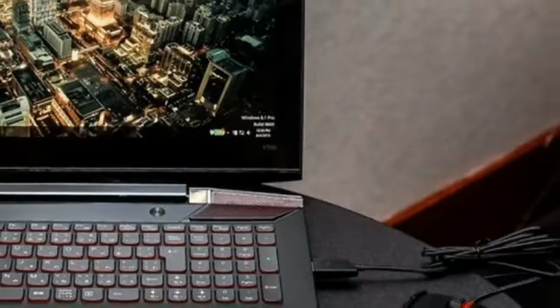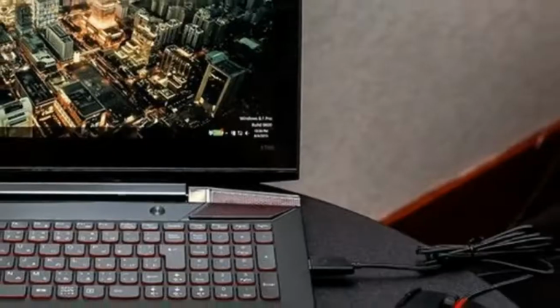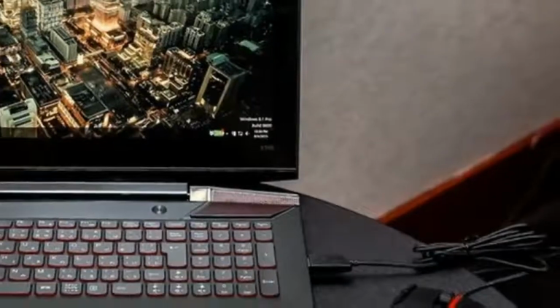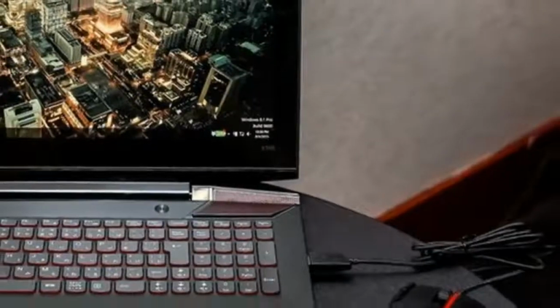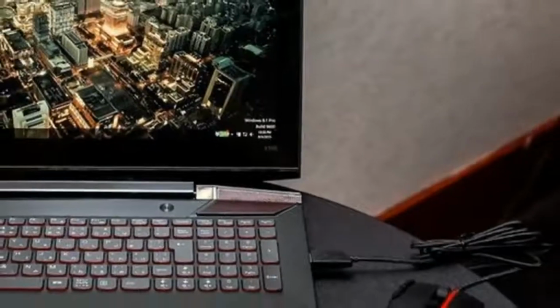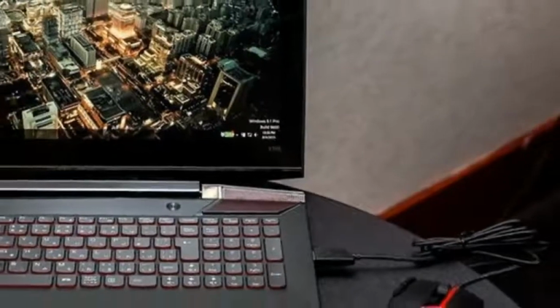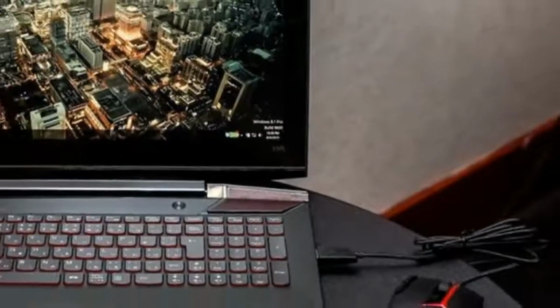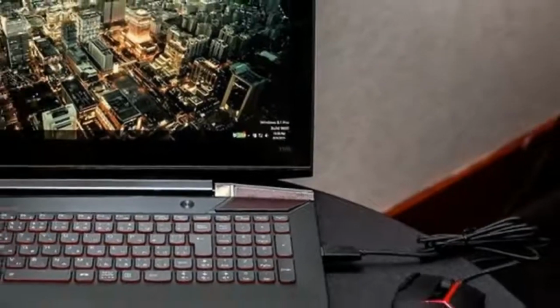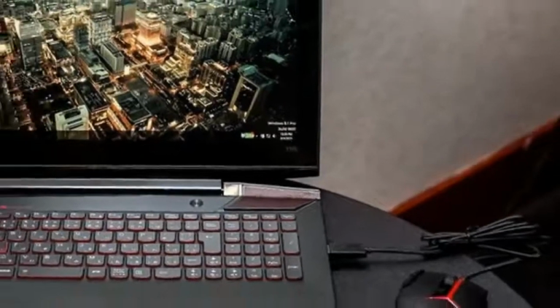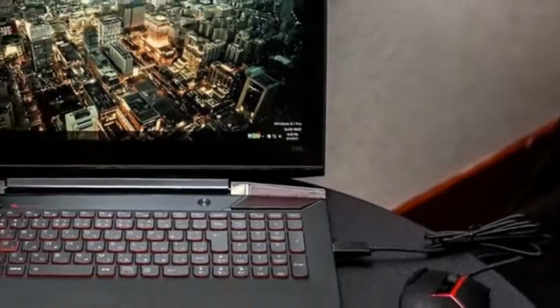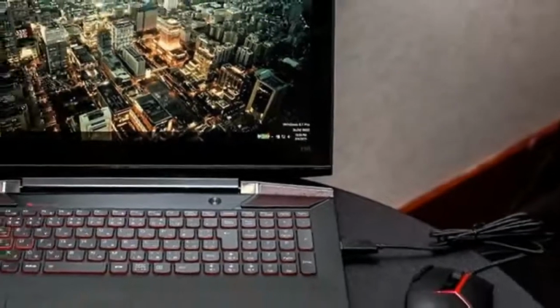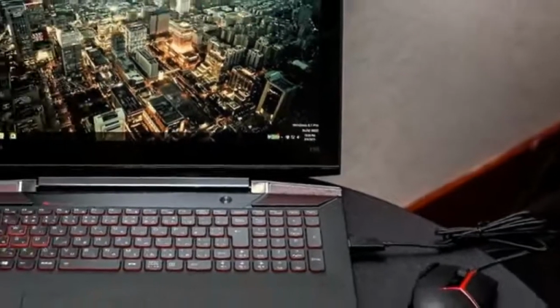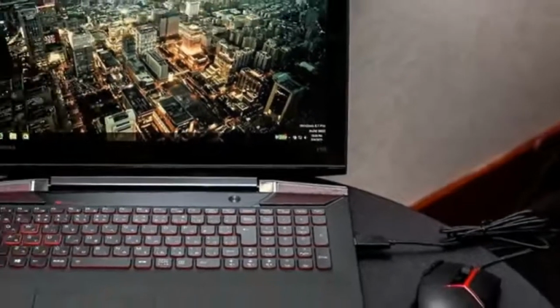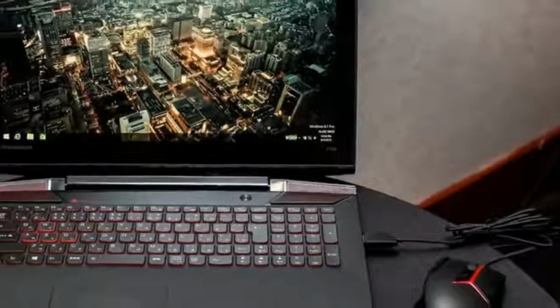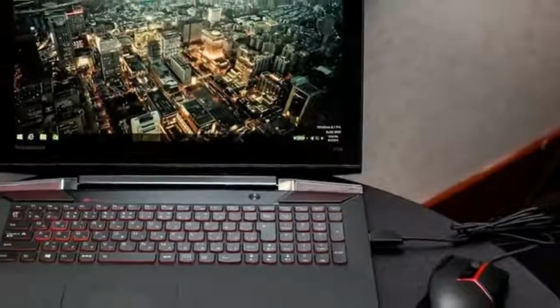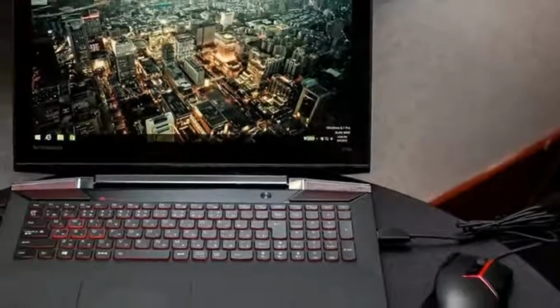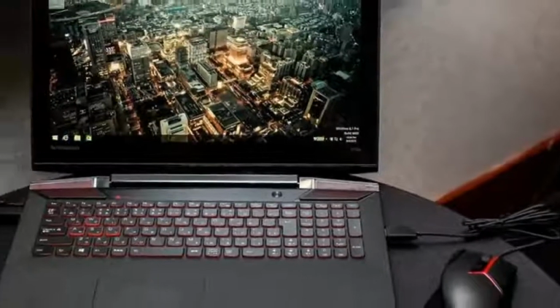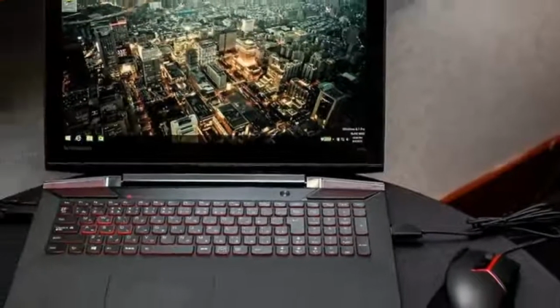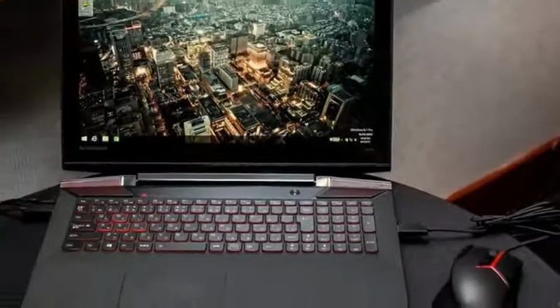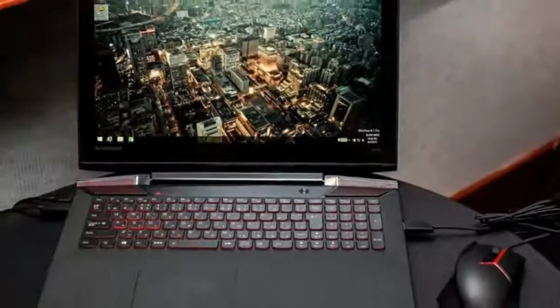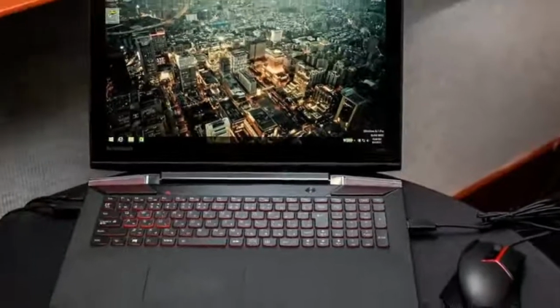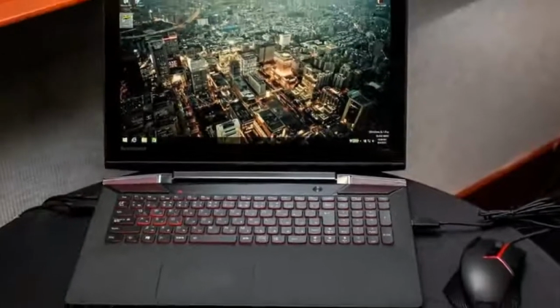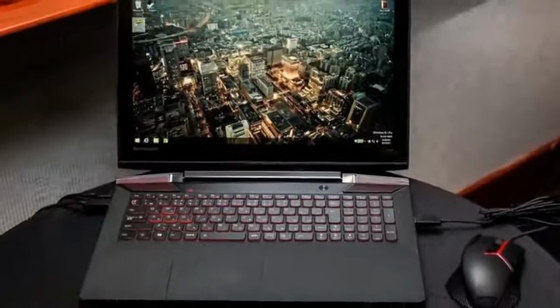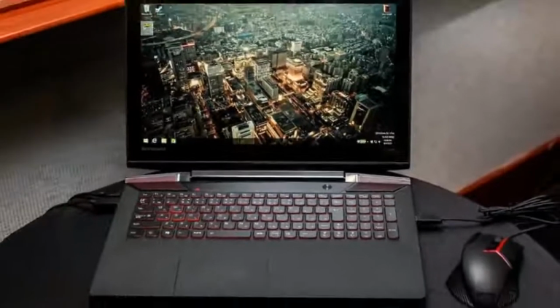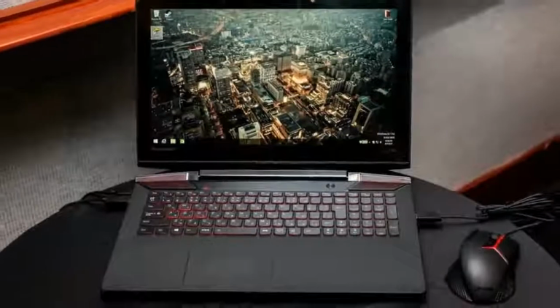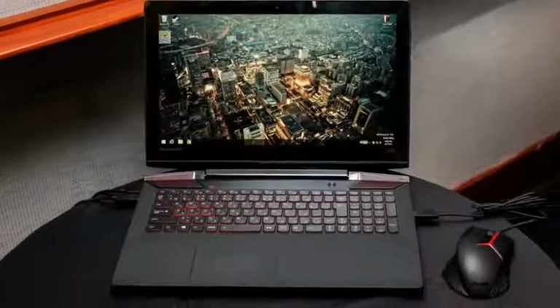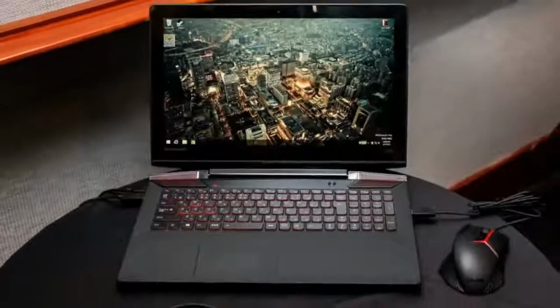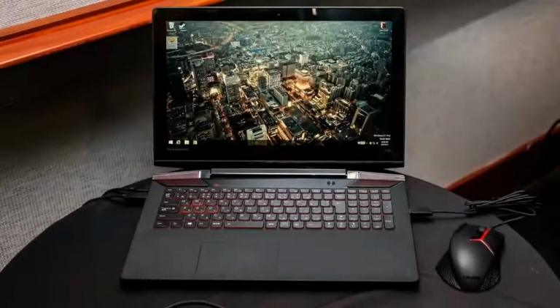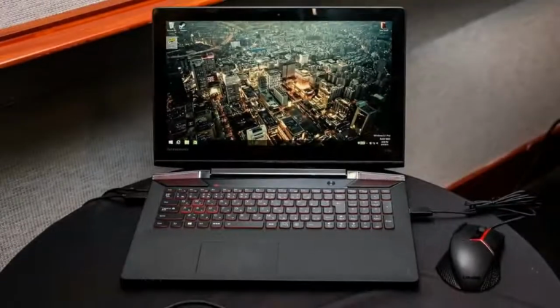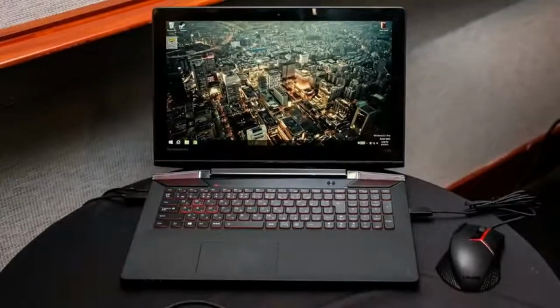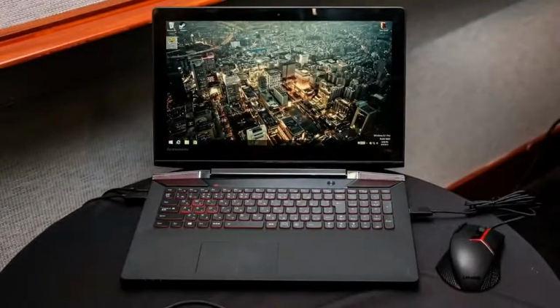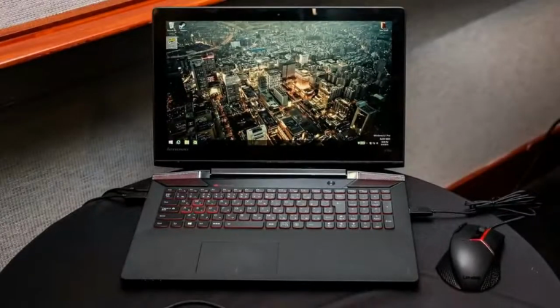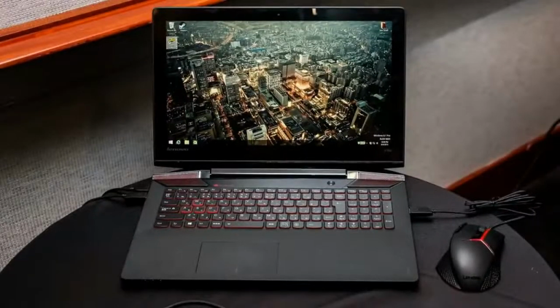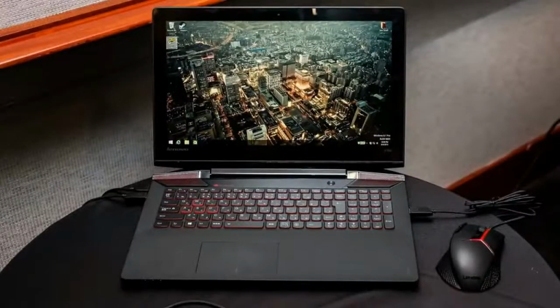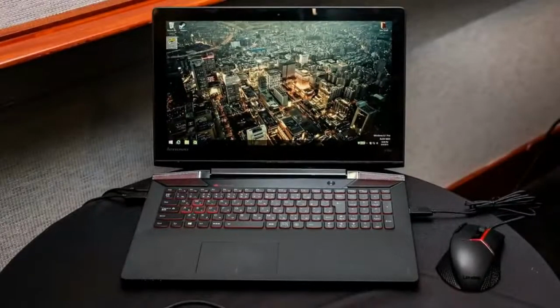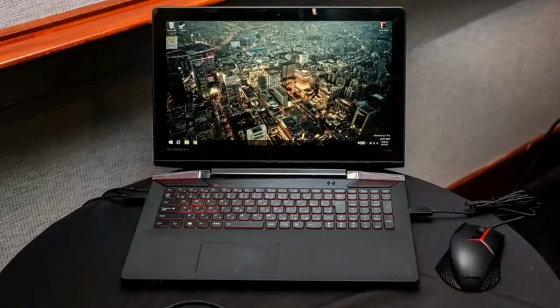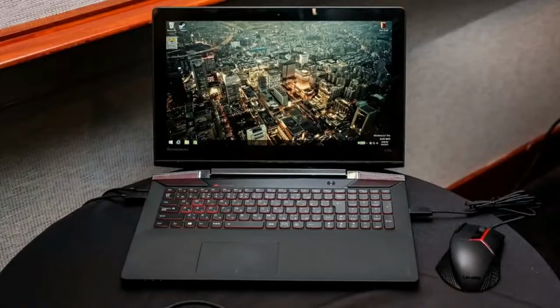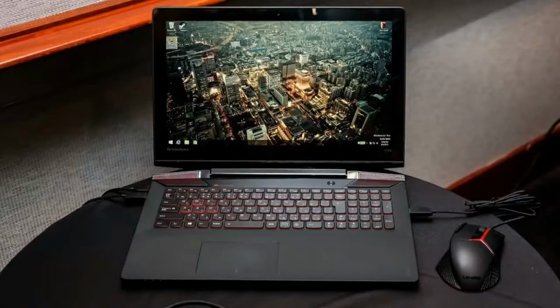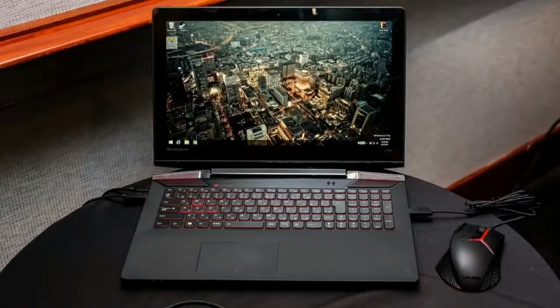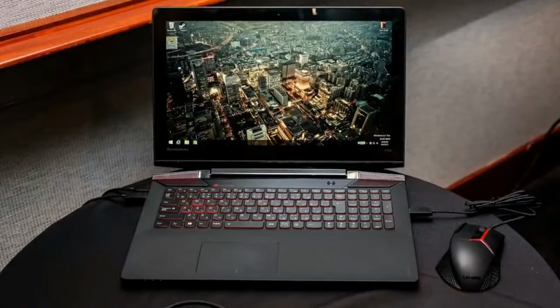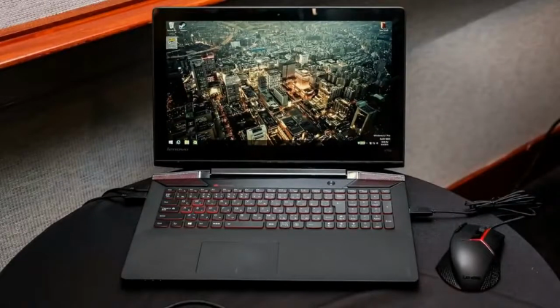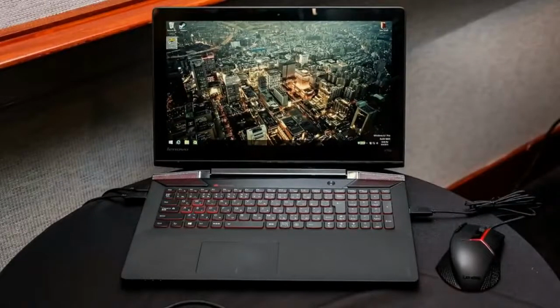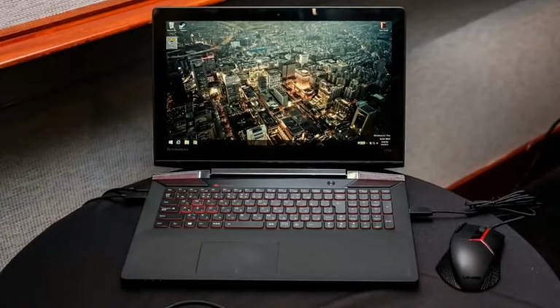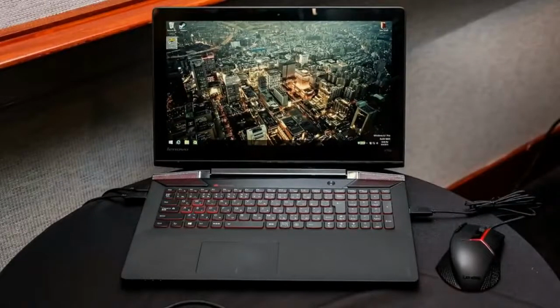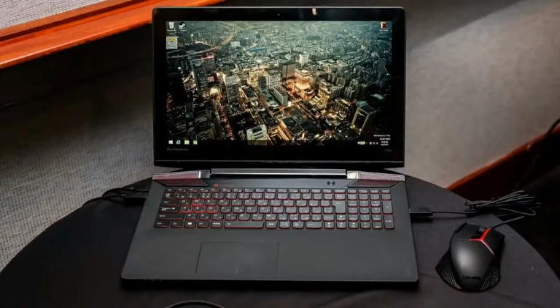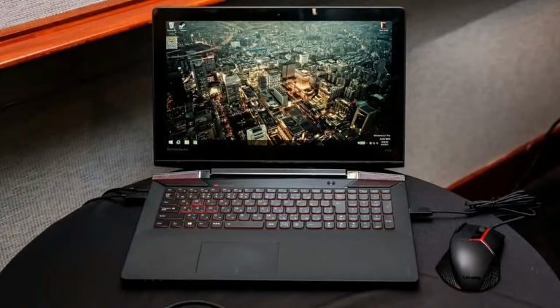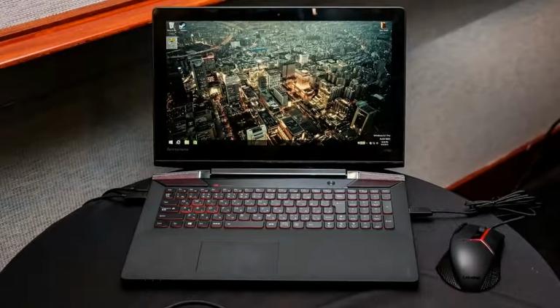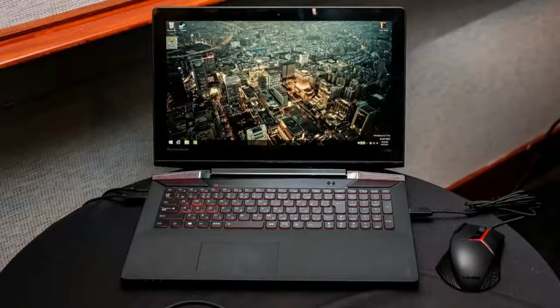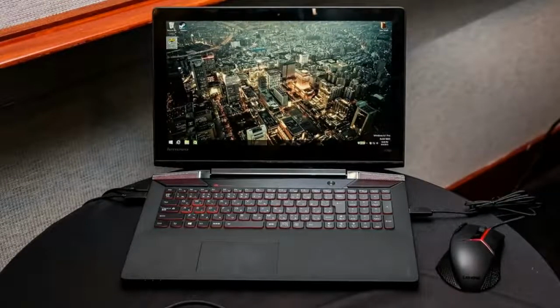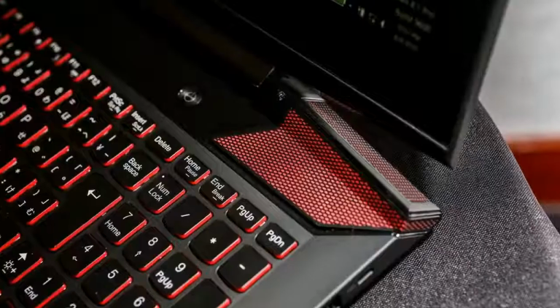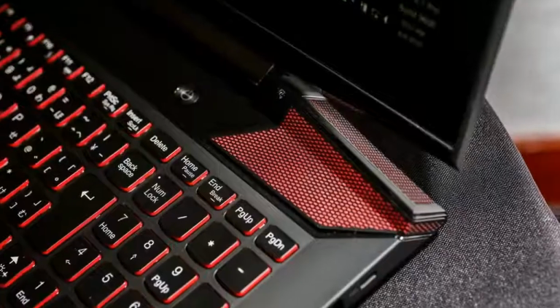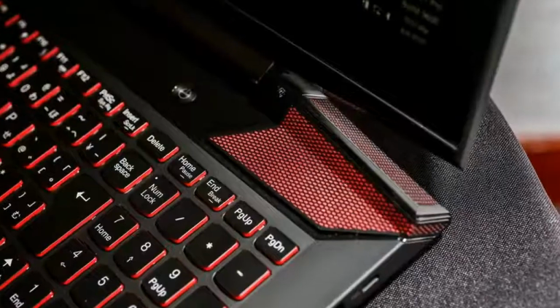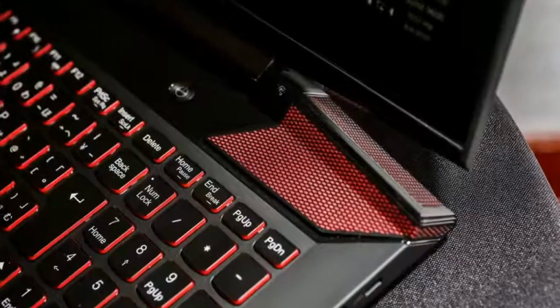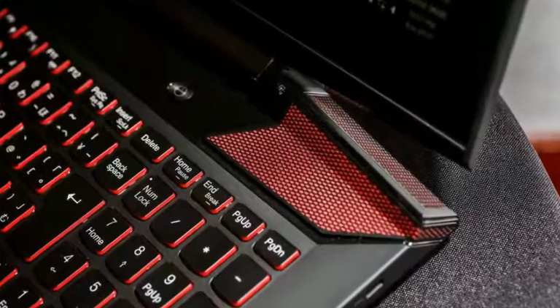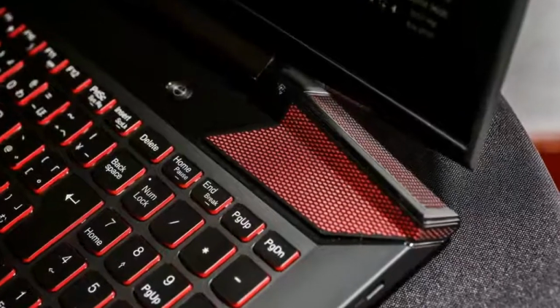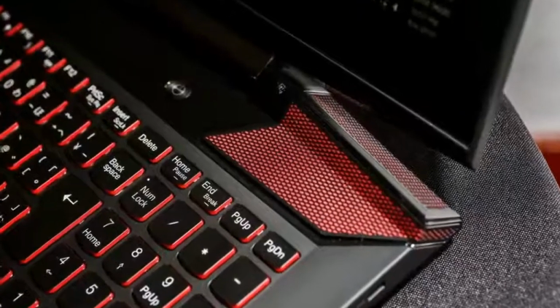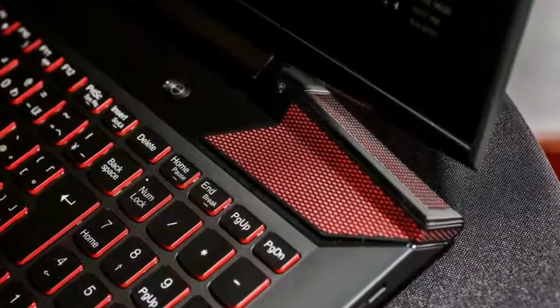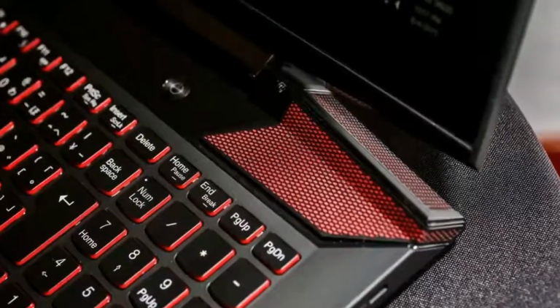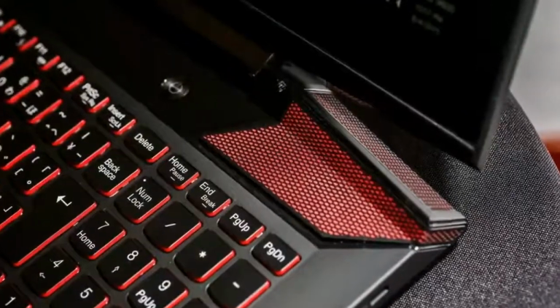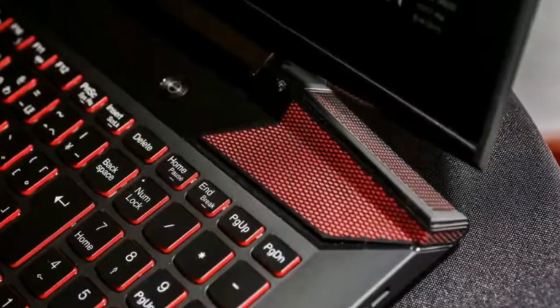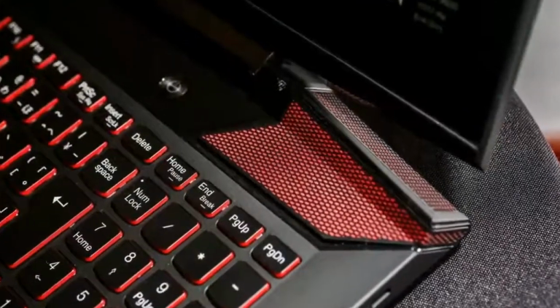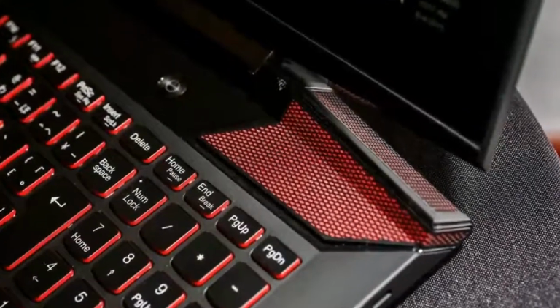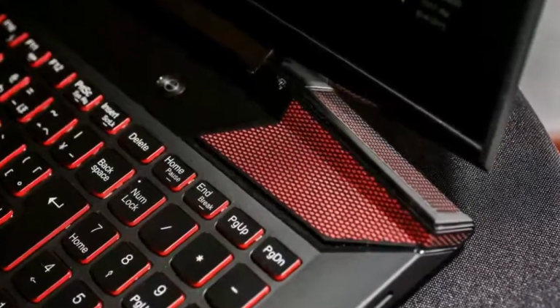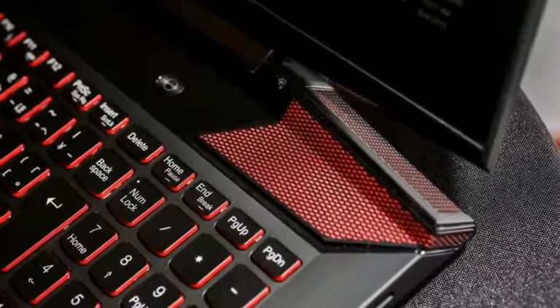The accessories will be available in the US in September and run from $10 for the mousepad to $140 for the keyboard.